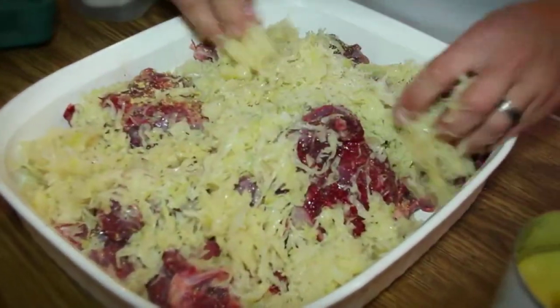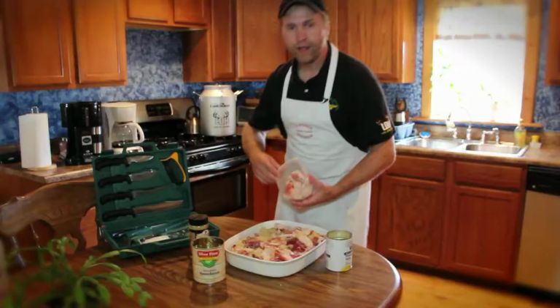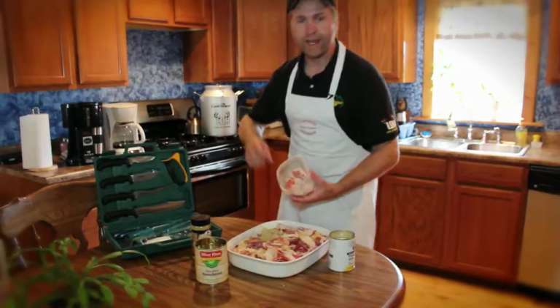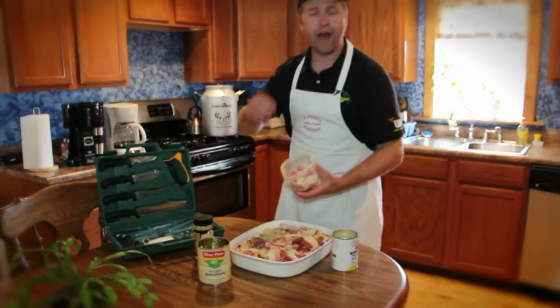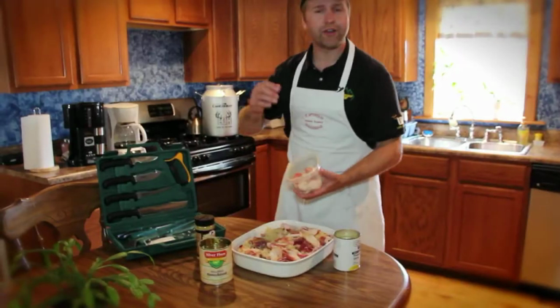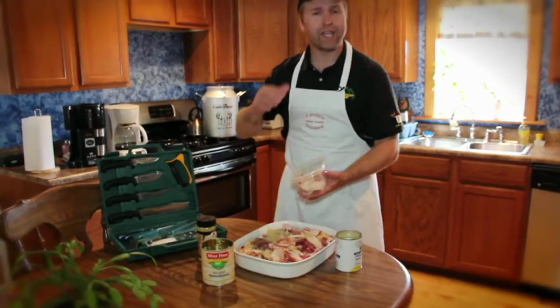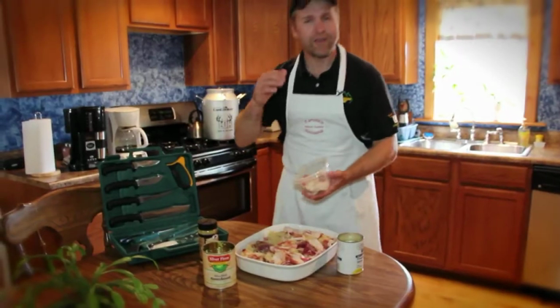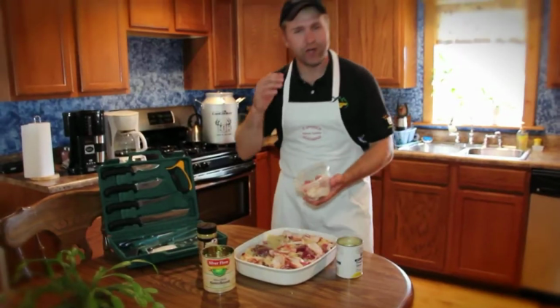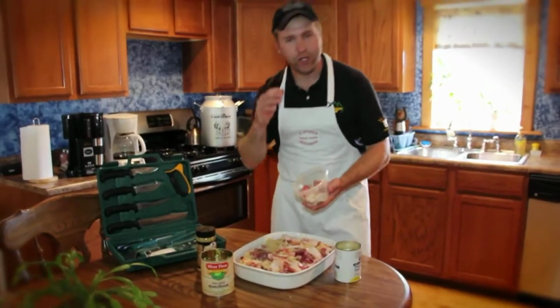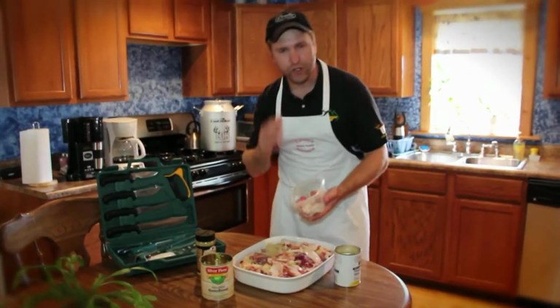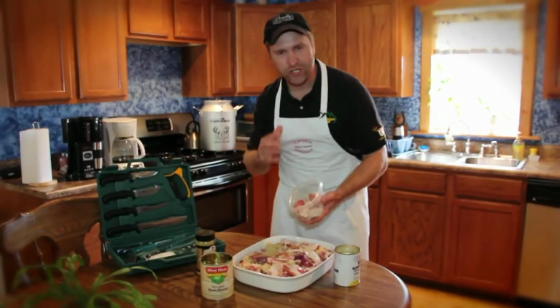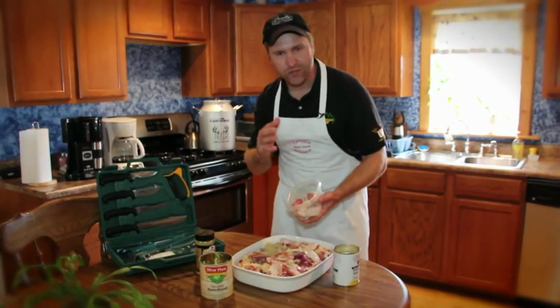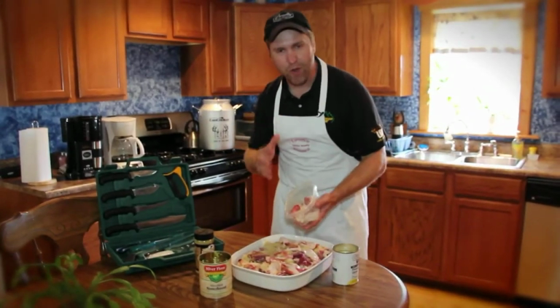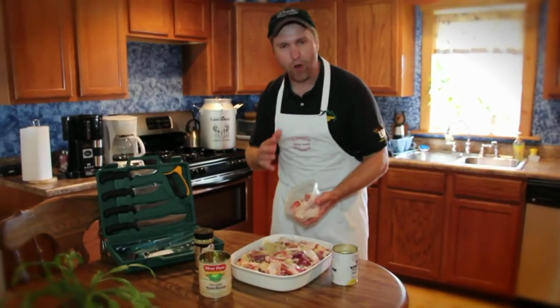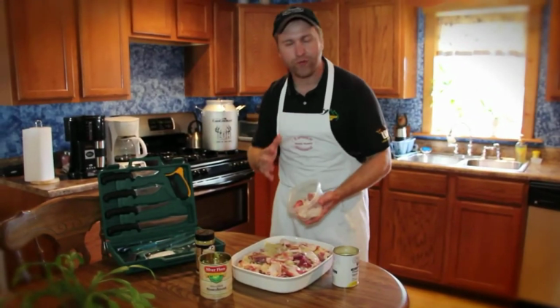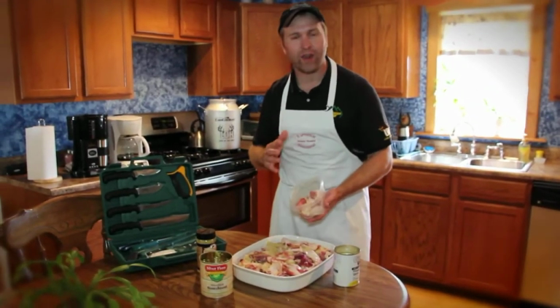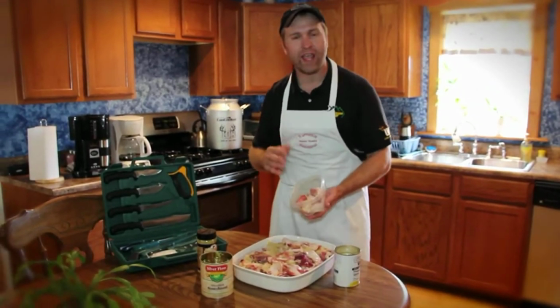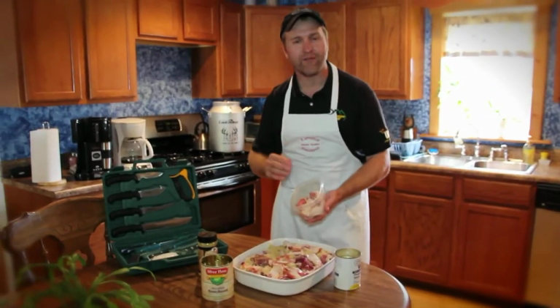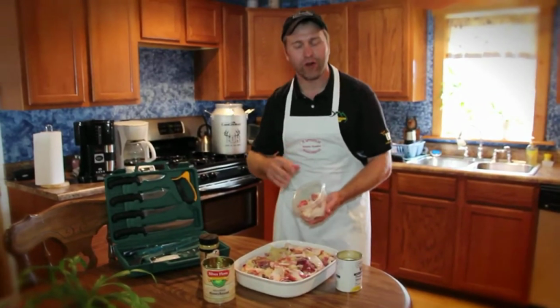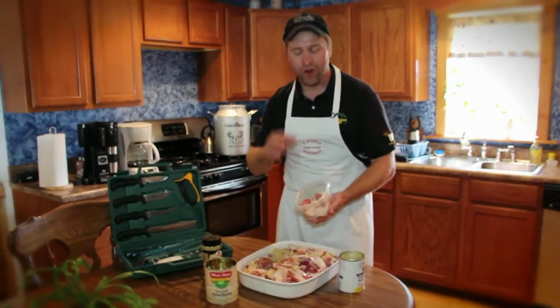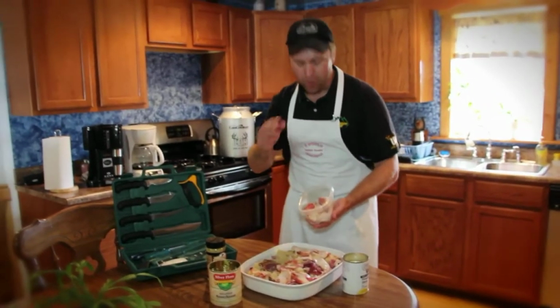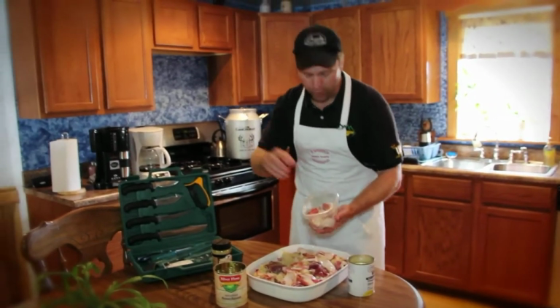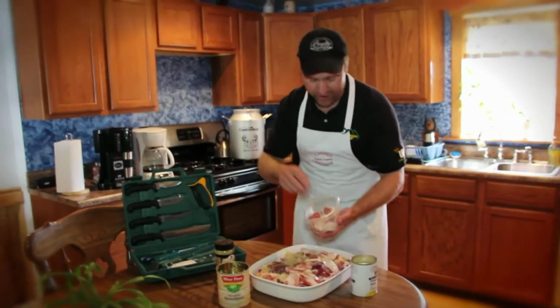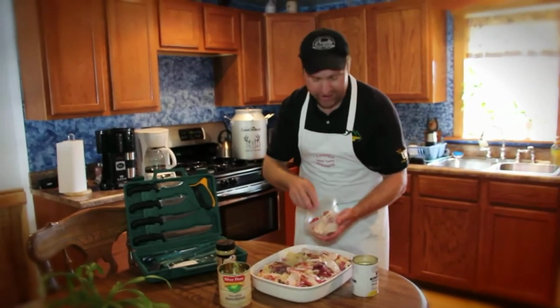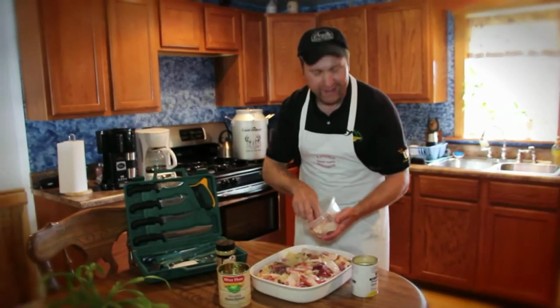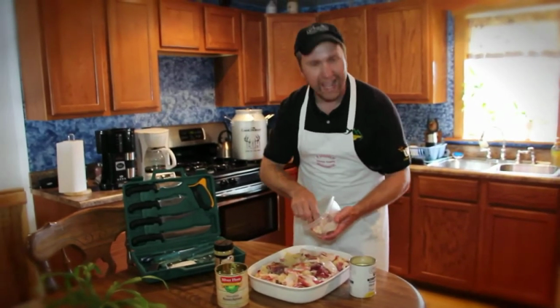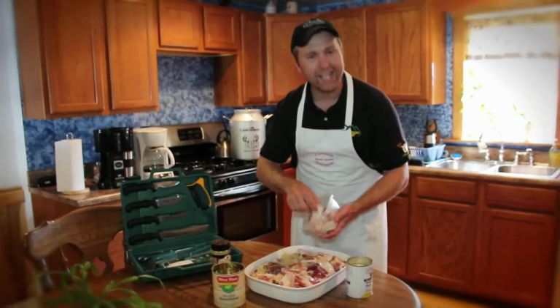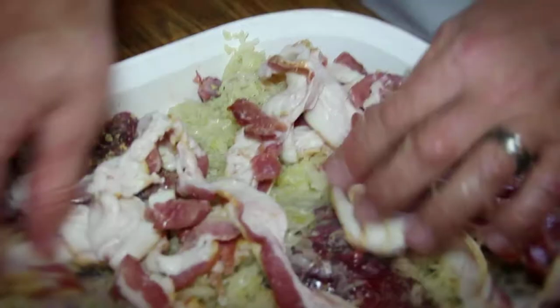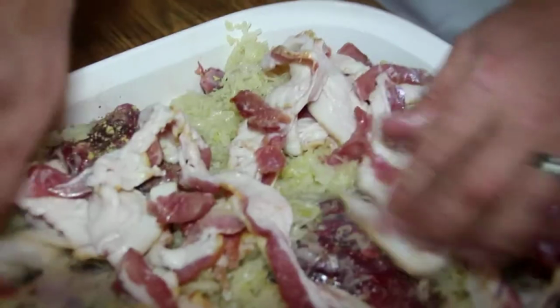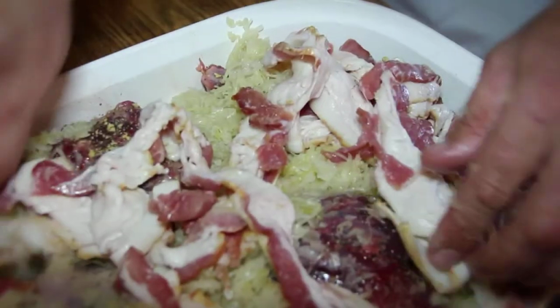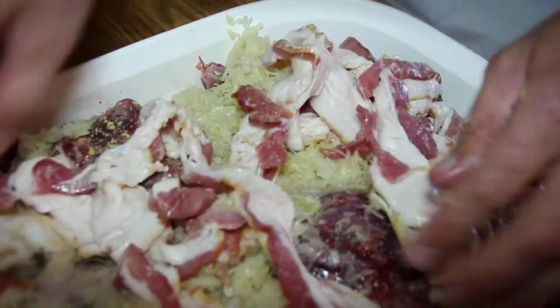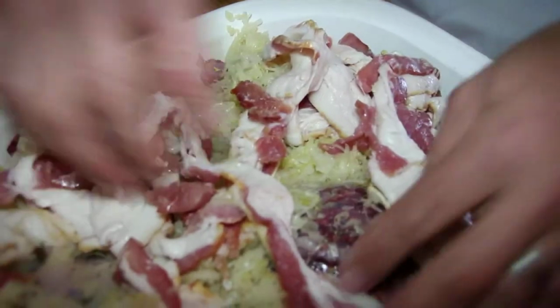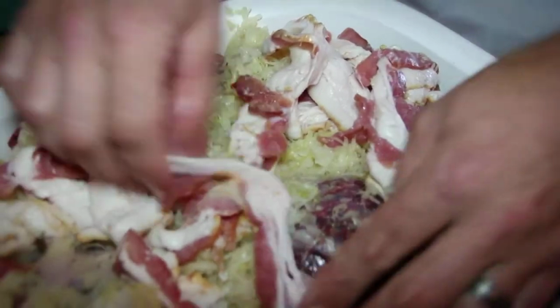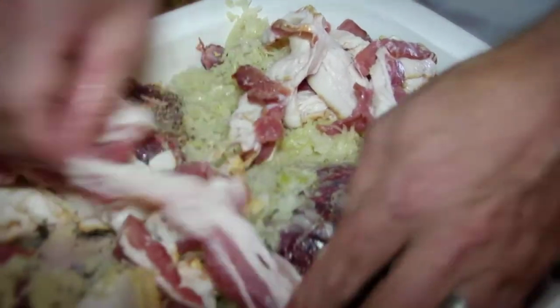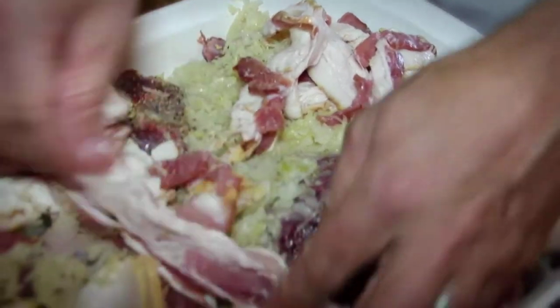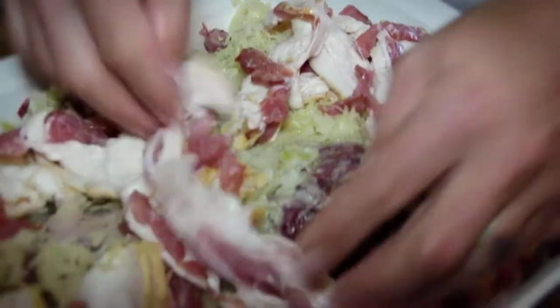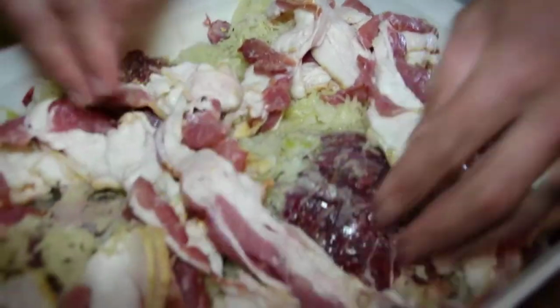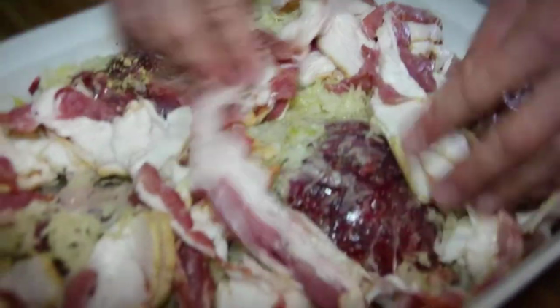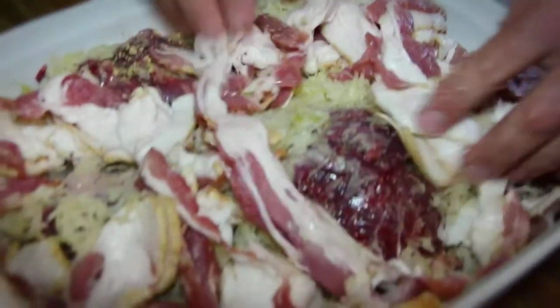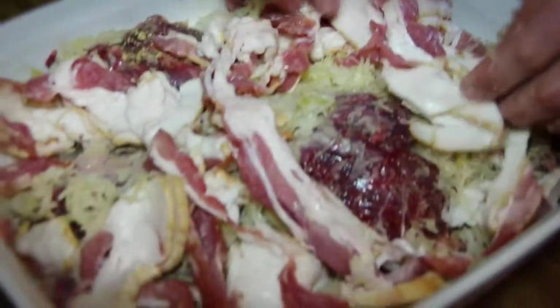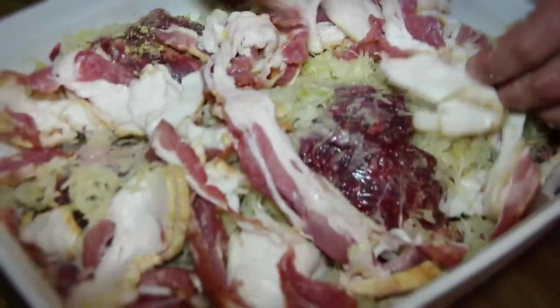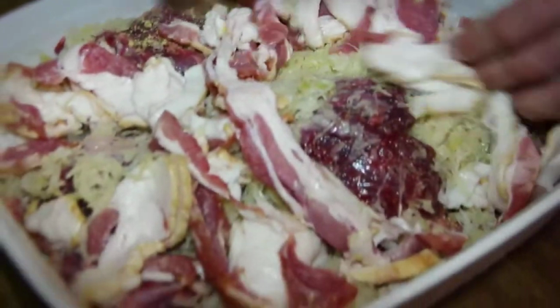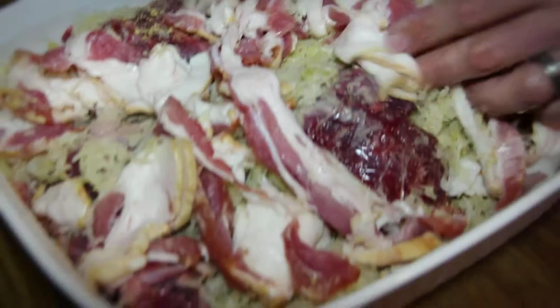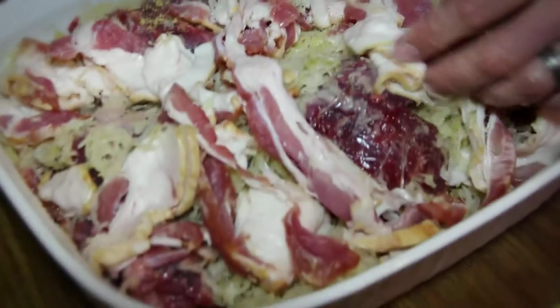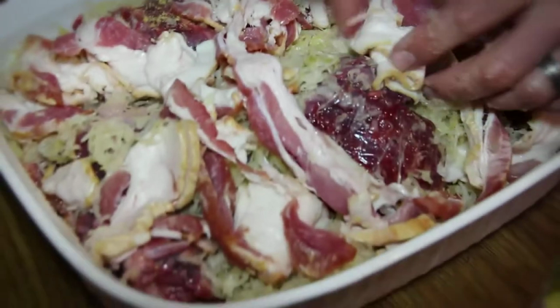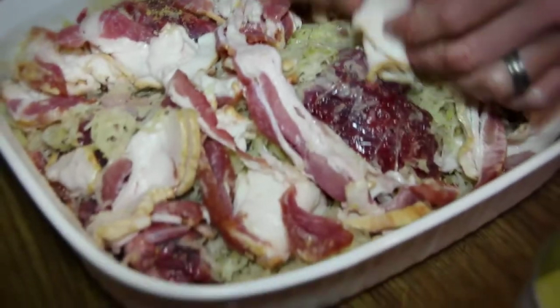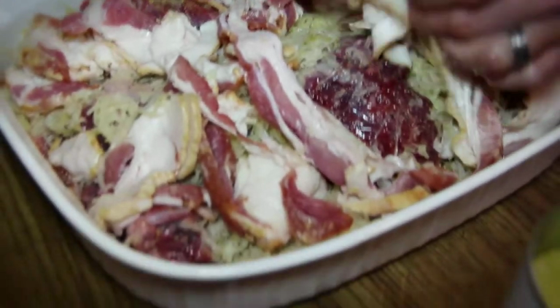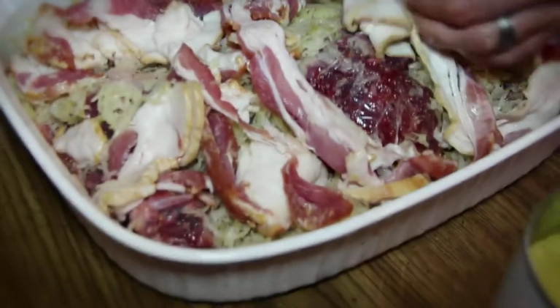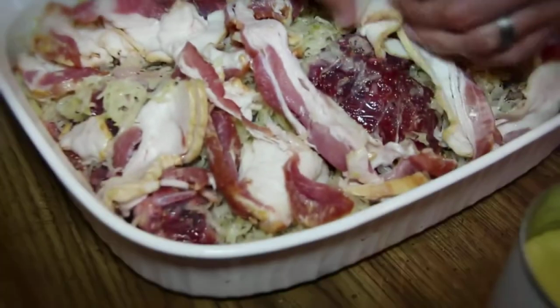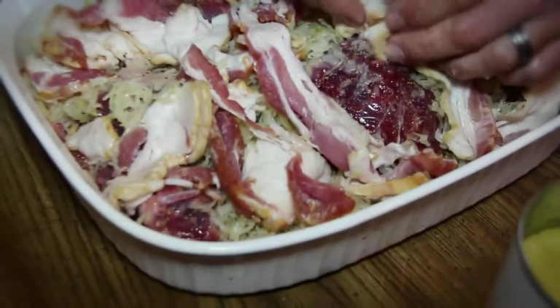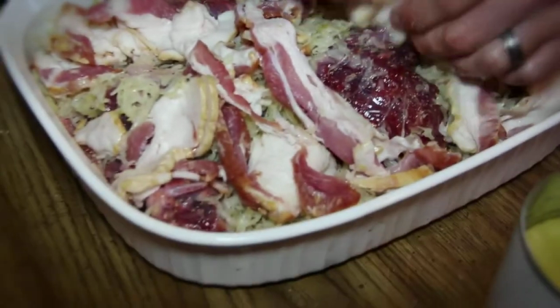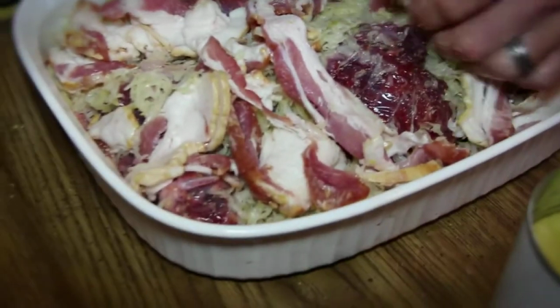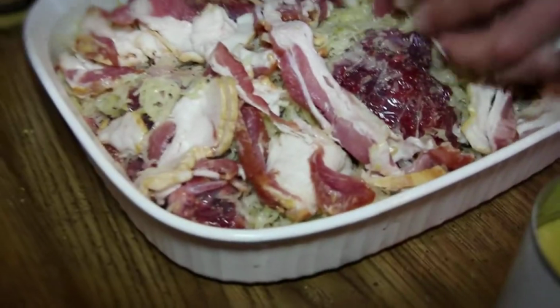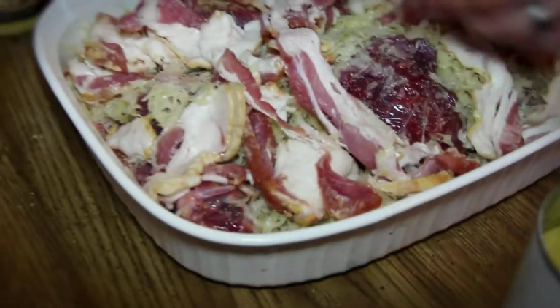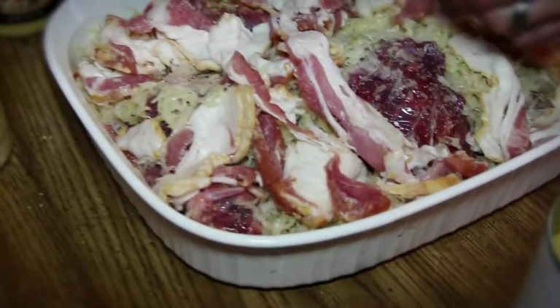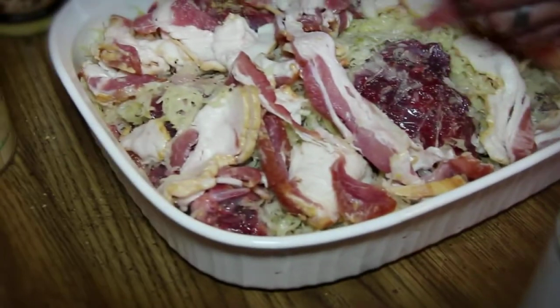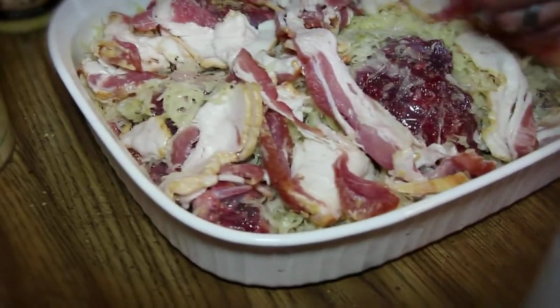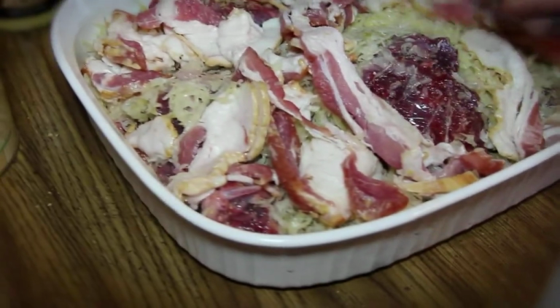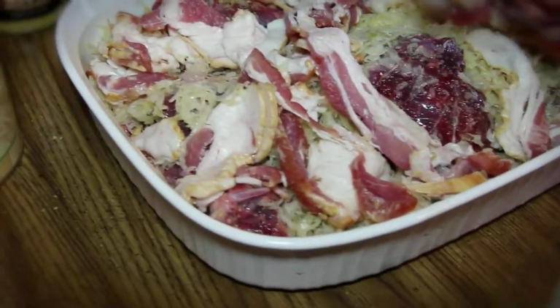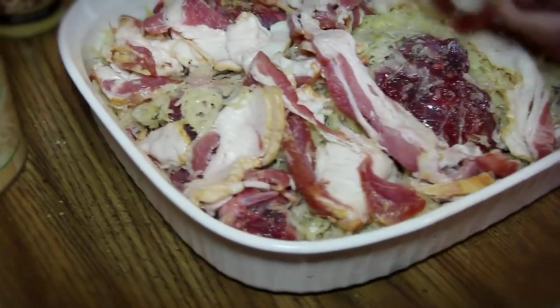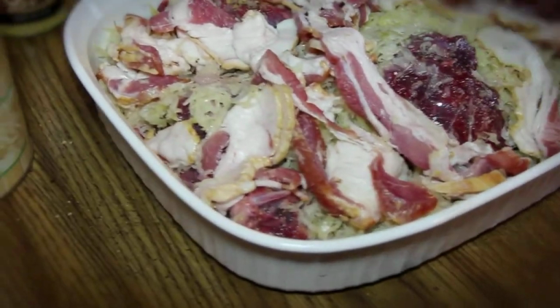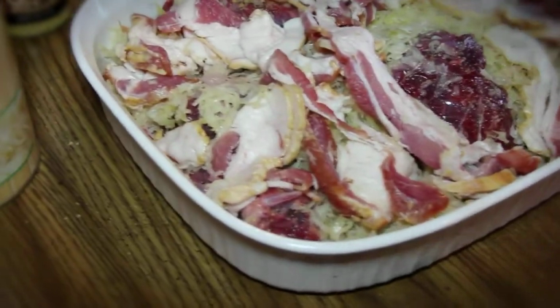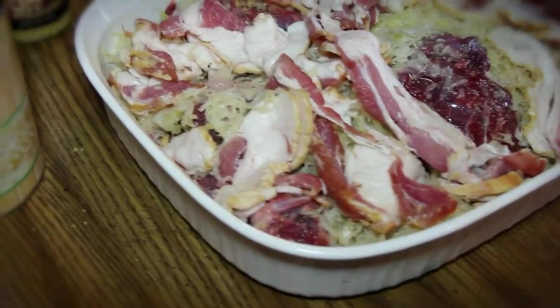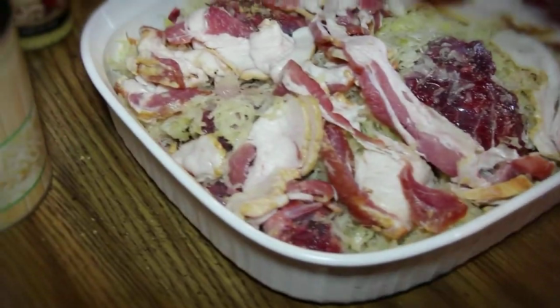Now to give it a good smoked flavor, we're going to take some sliced bacon and put it right over top of our sauerkraut.